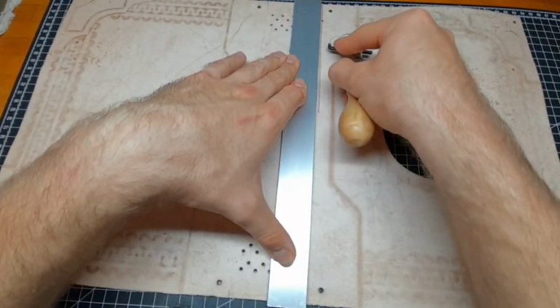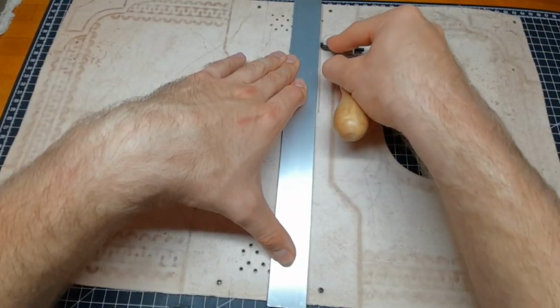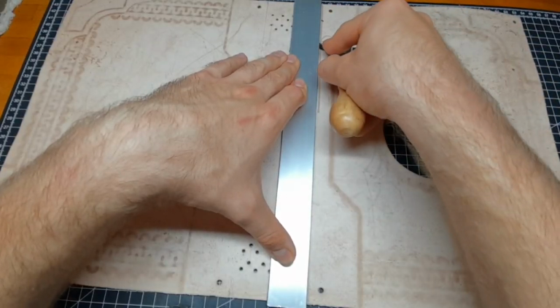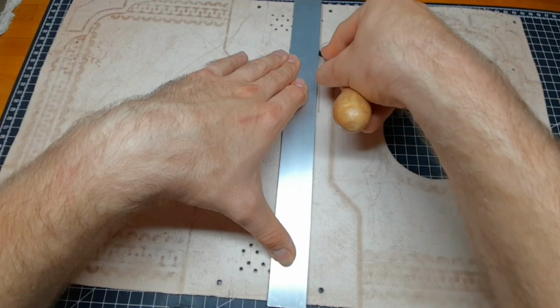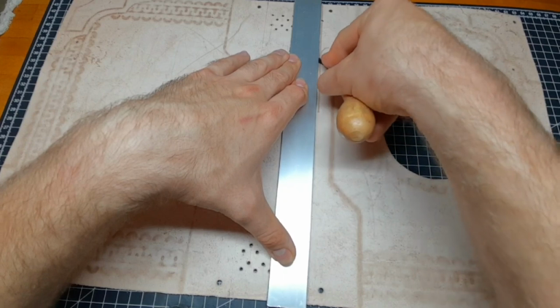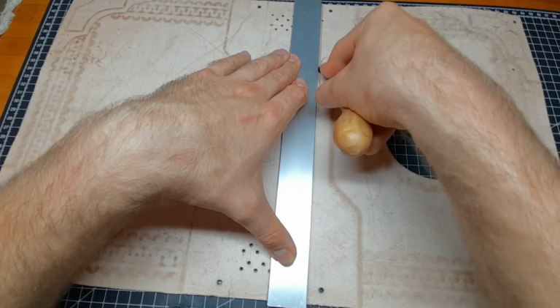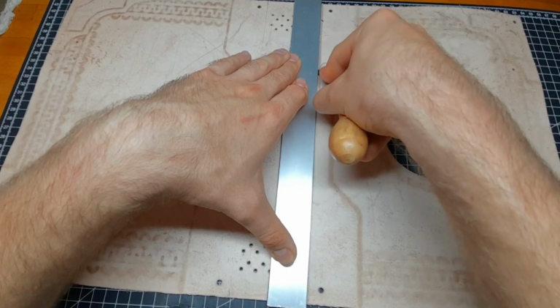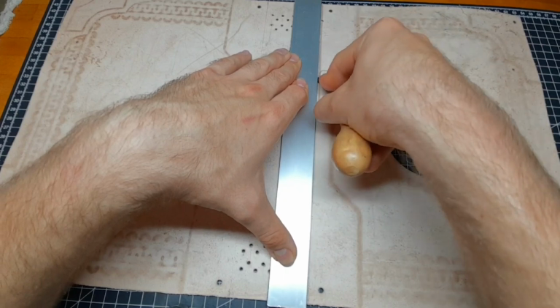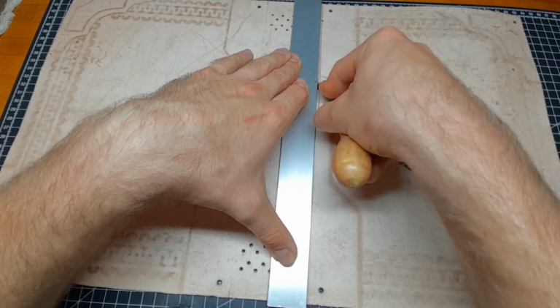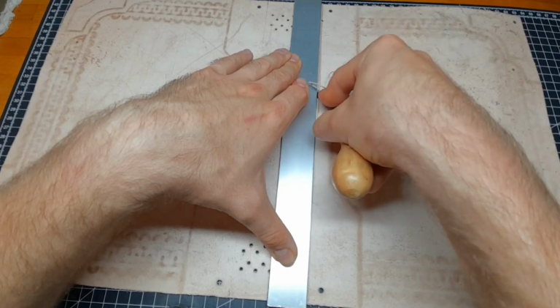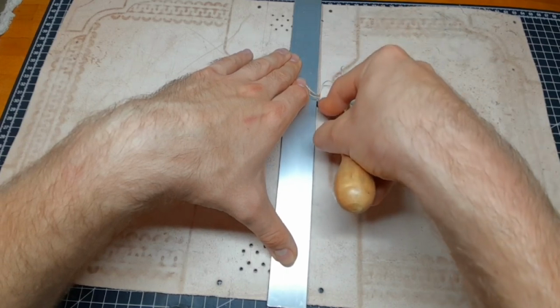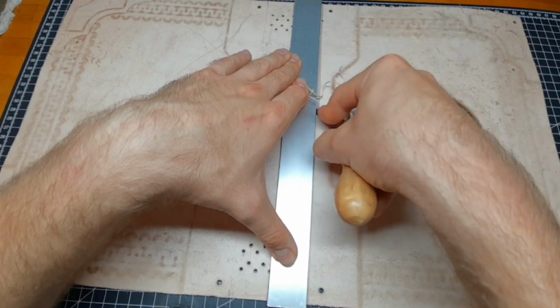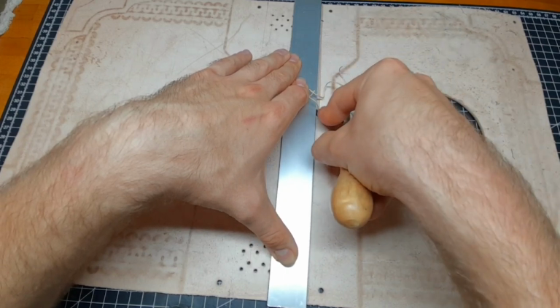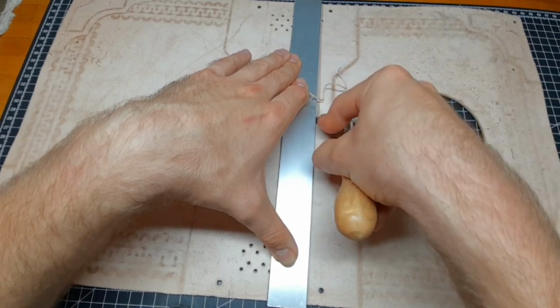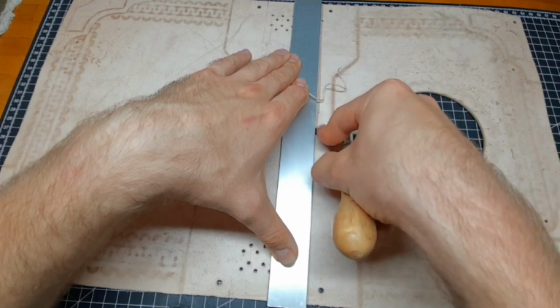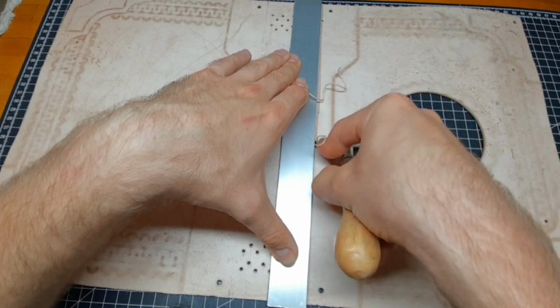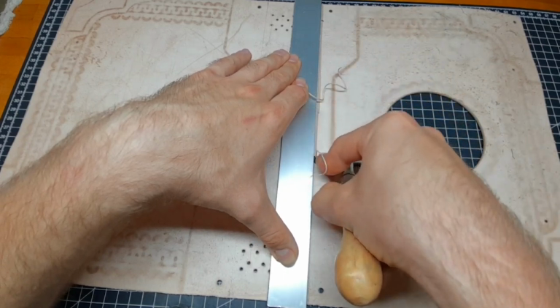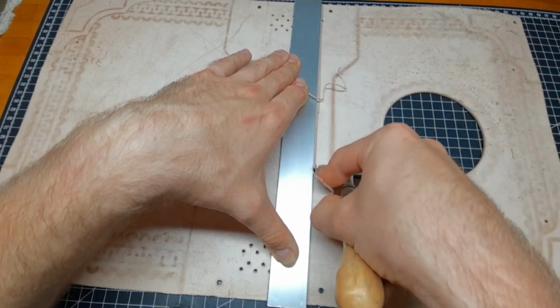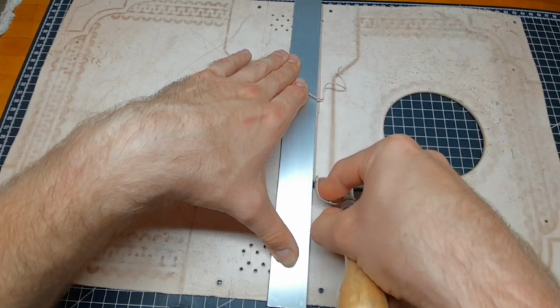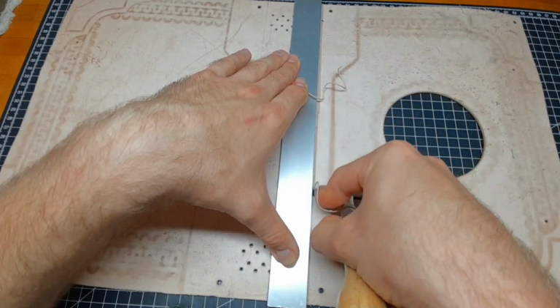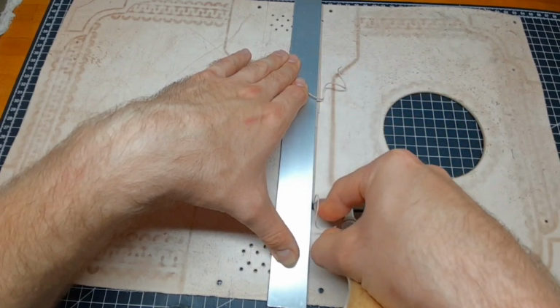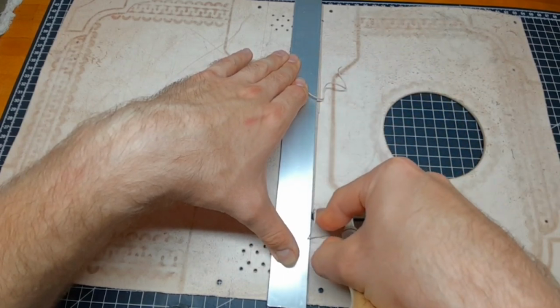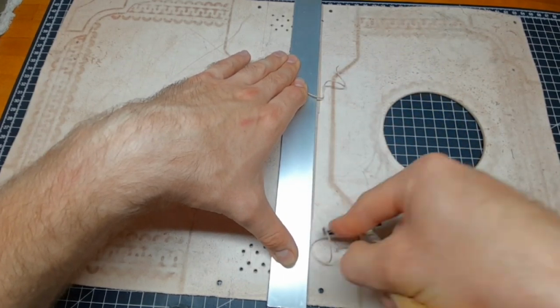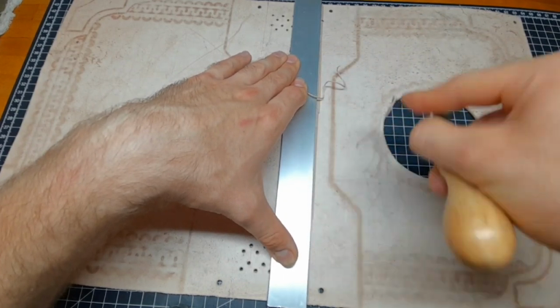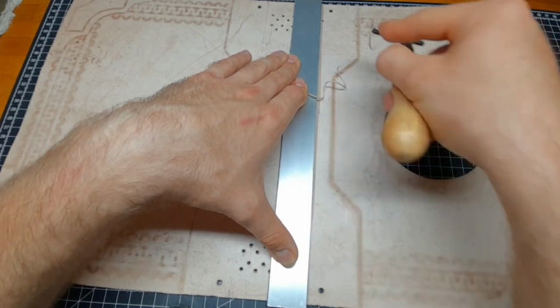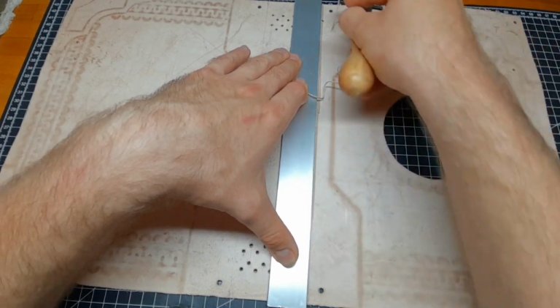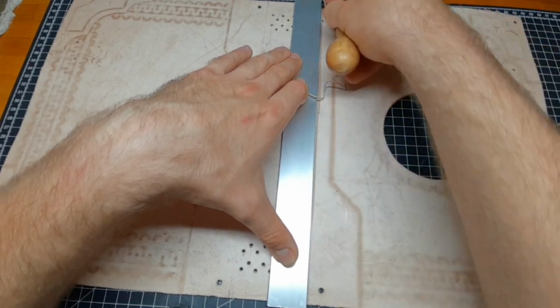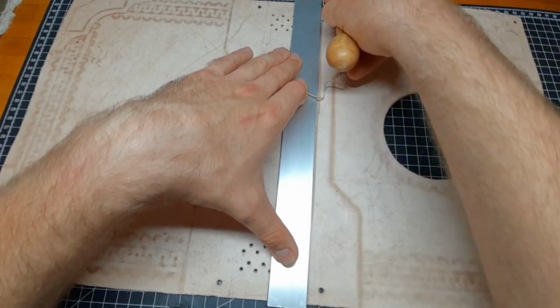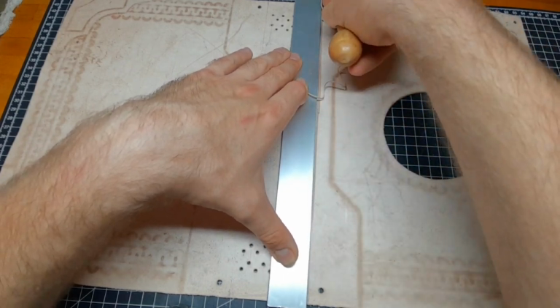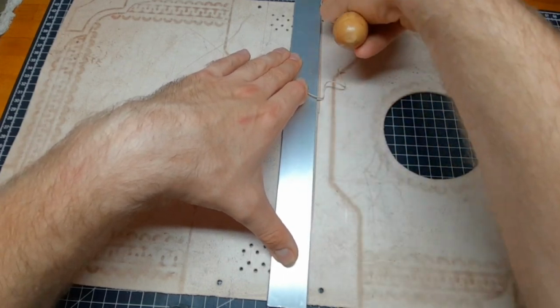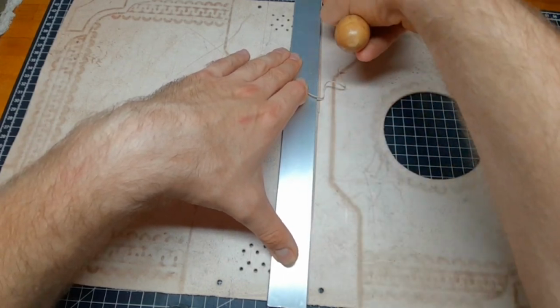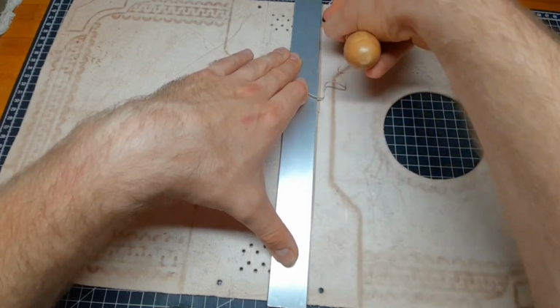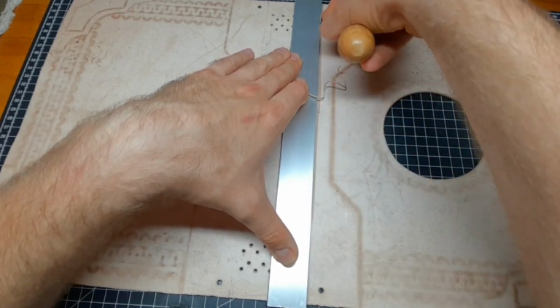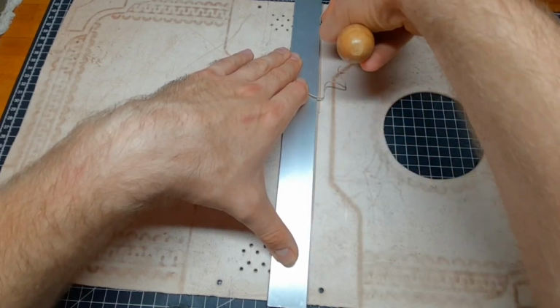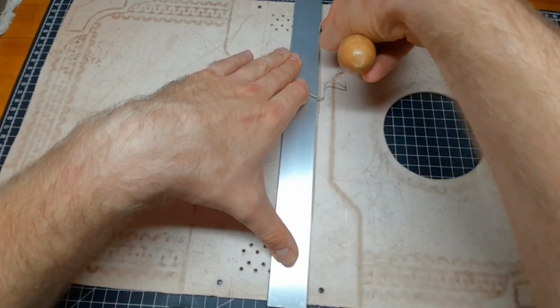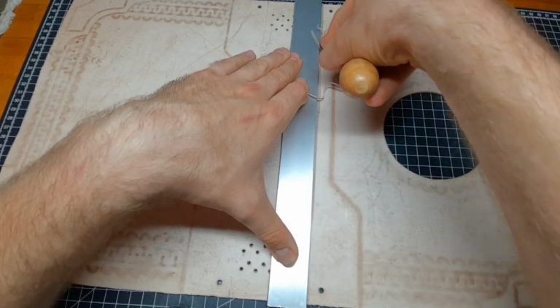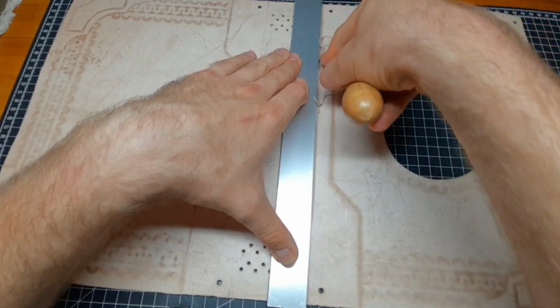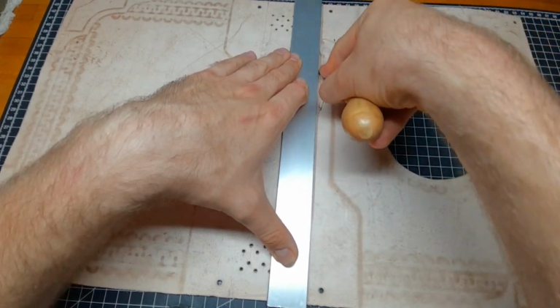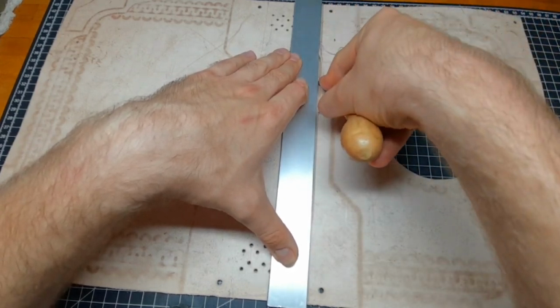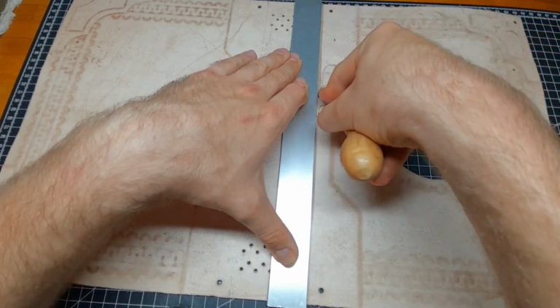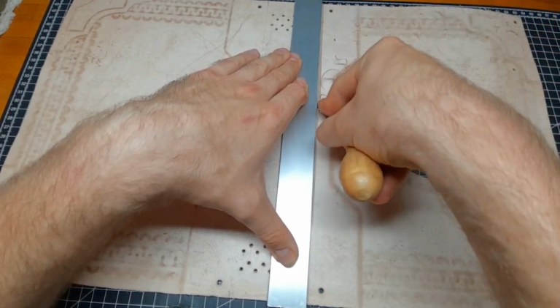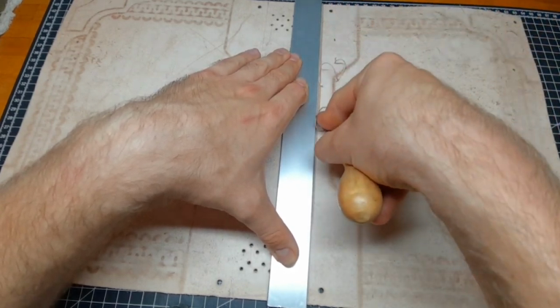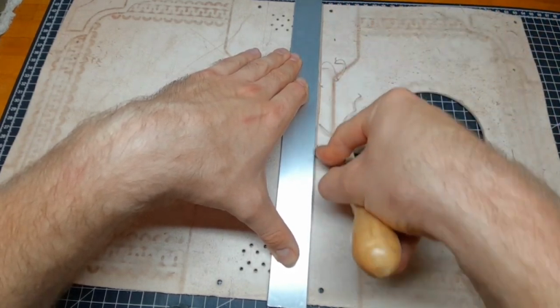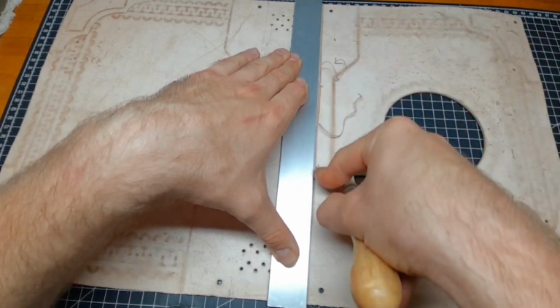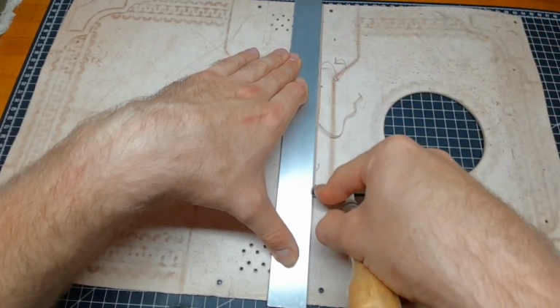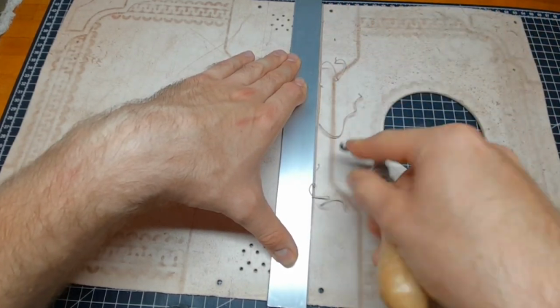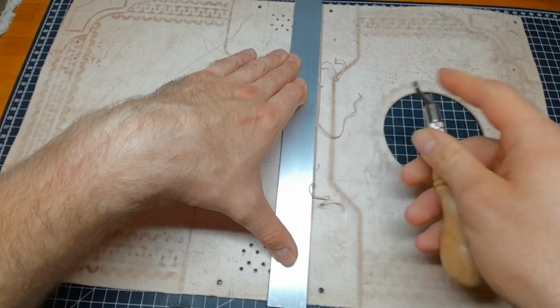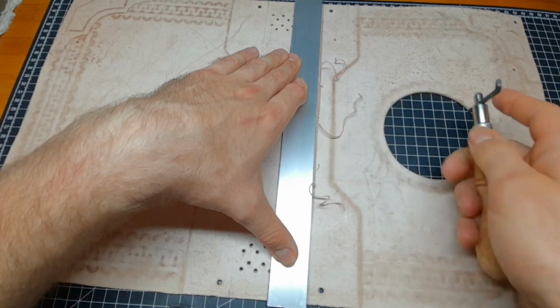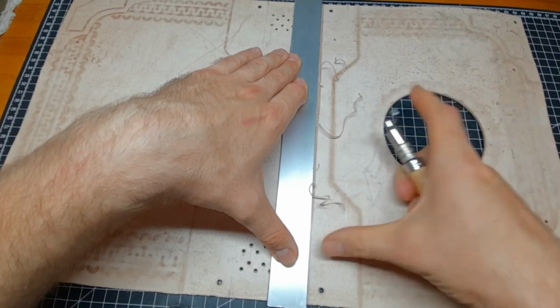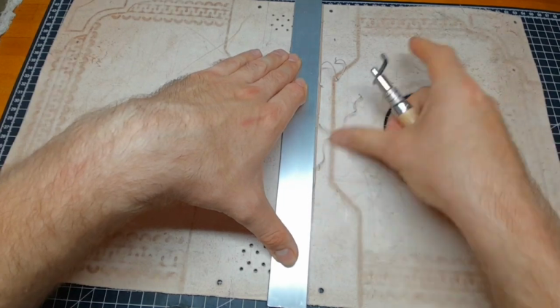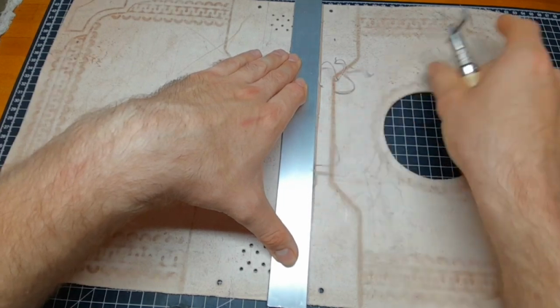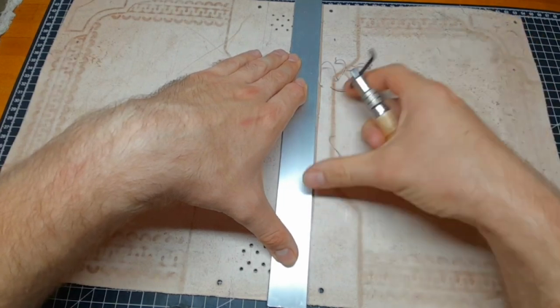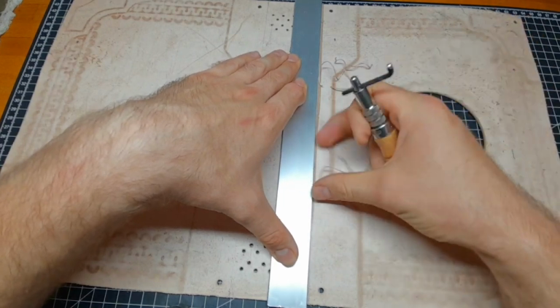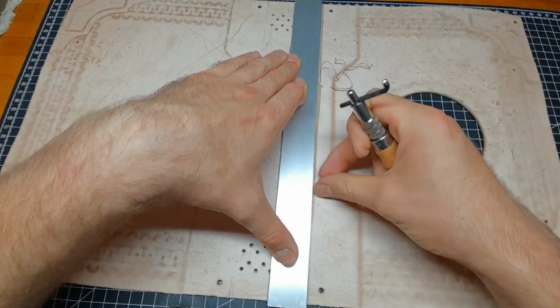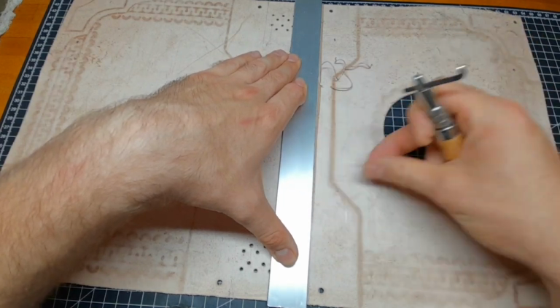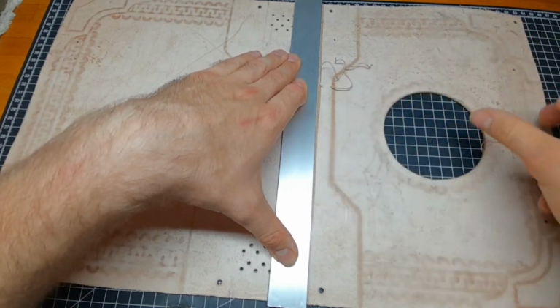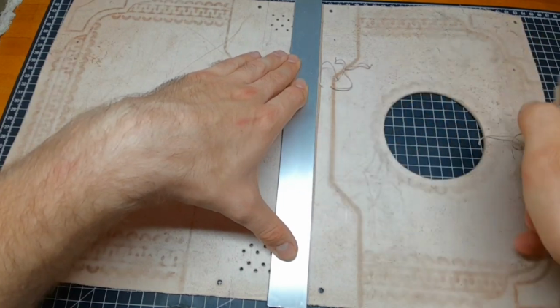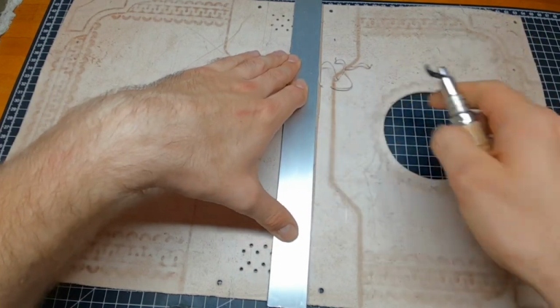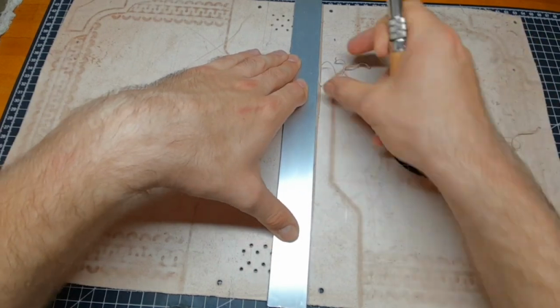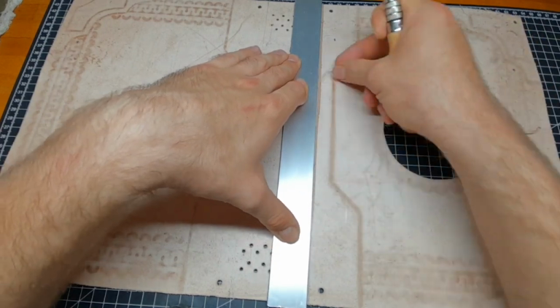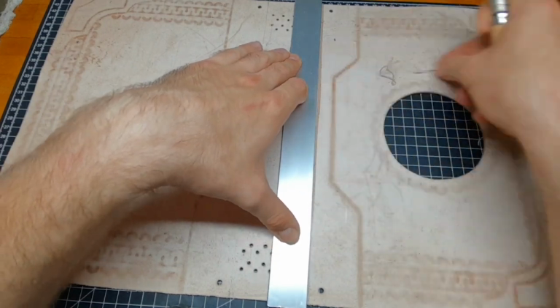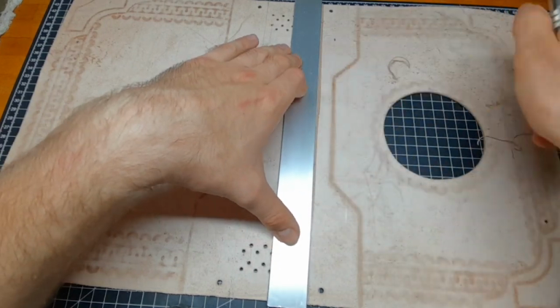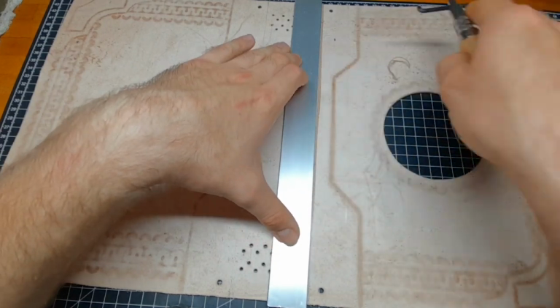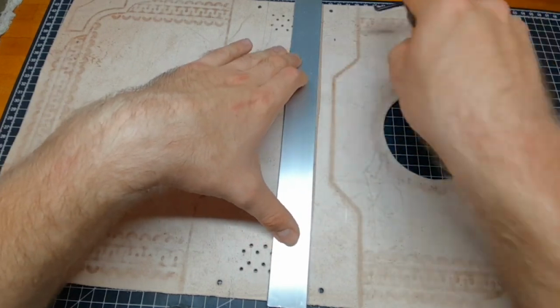On this line on the flesh side I cut a groove on both sides. This is where the front and back will be bent.